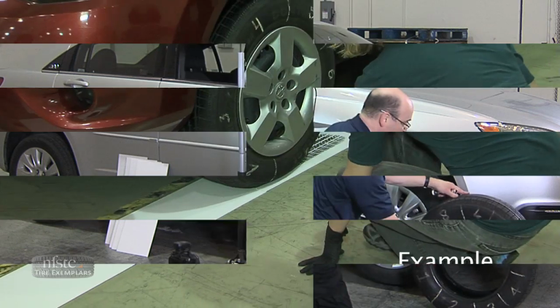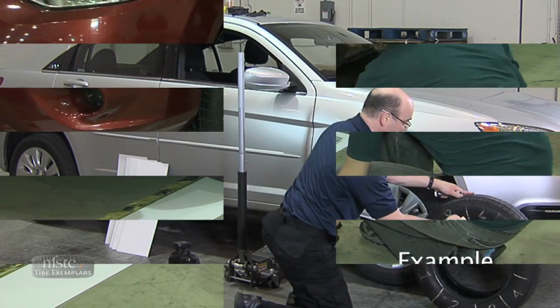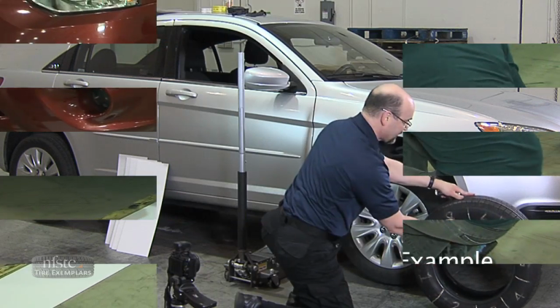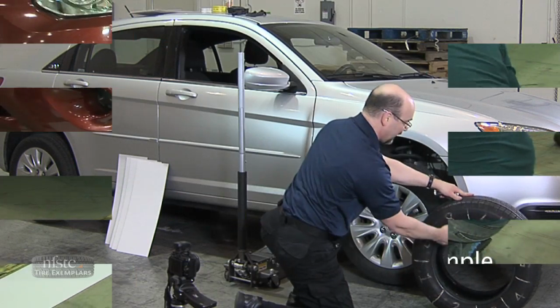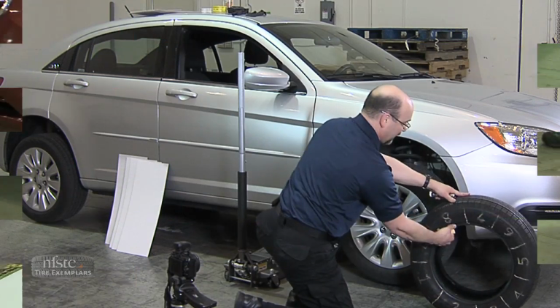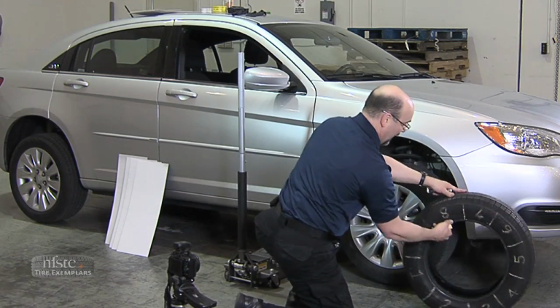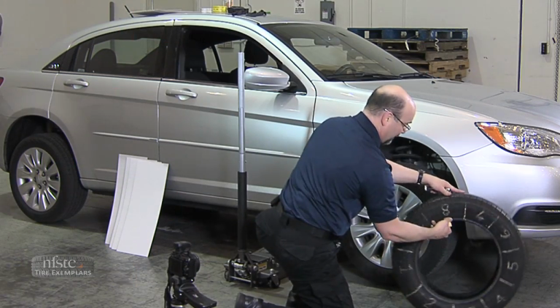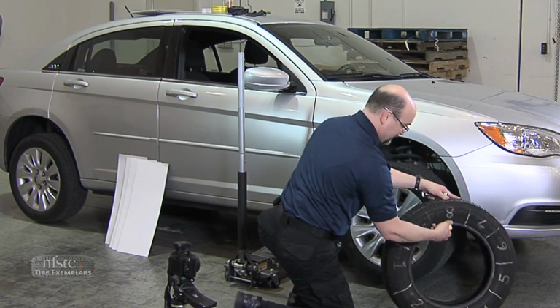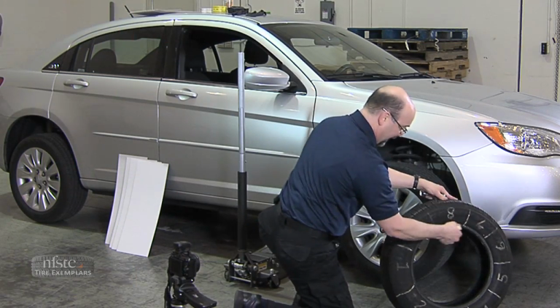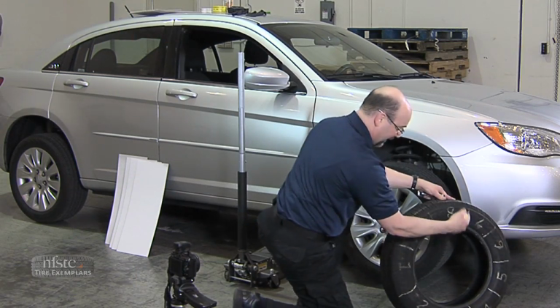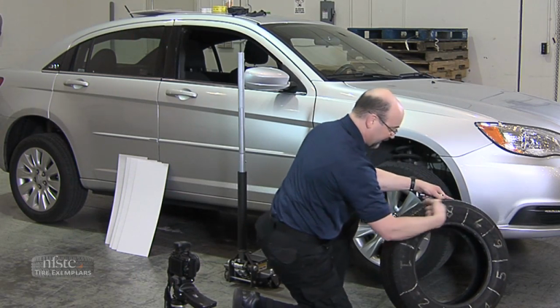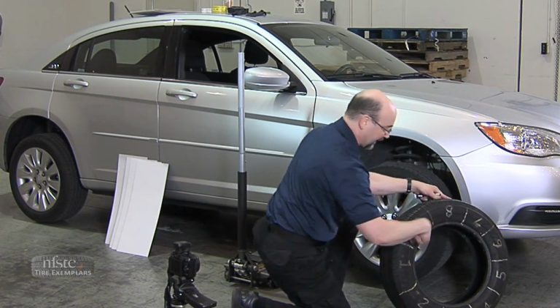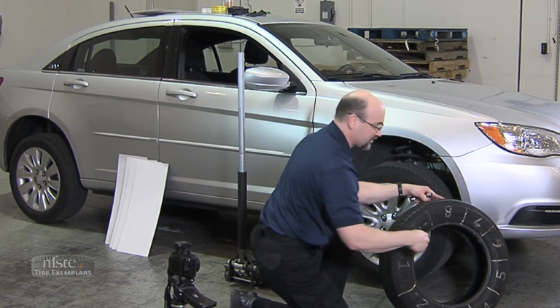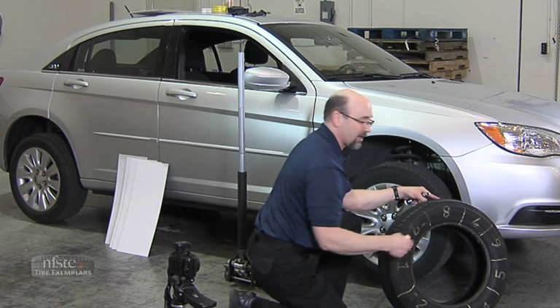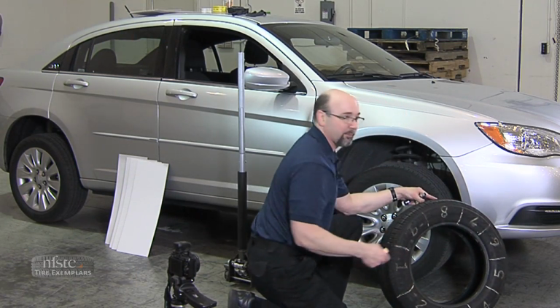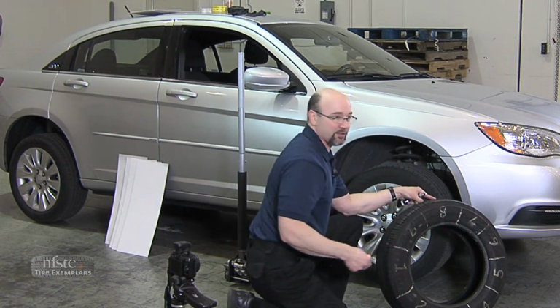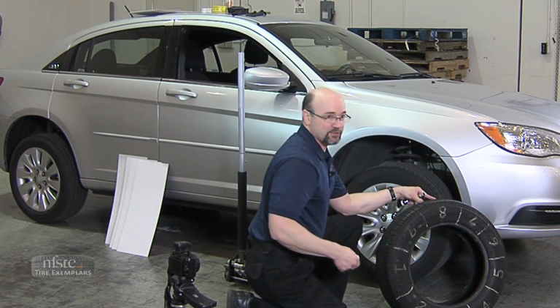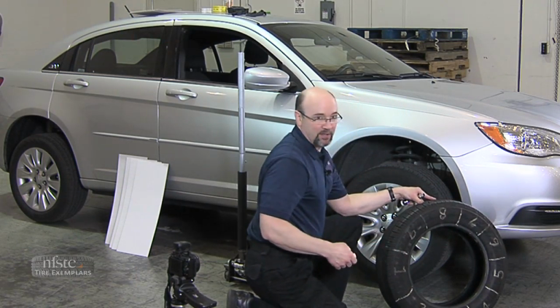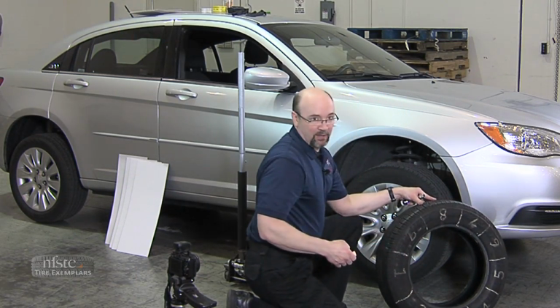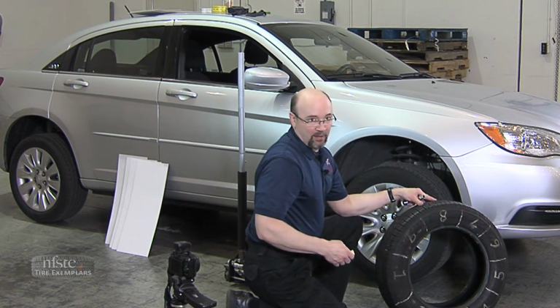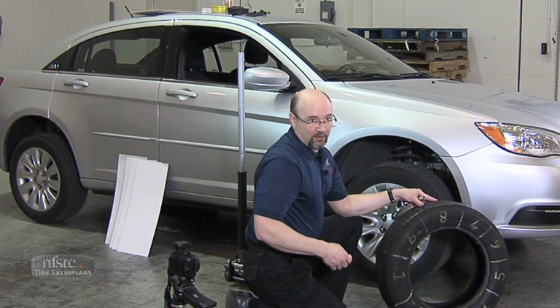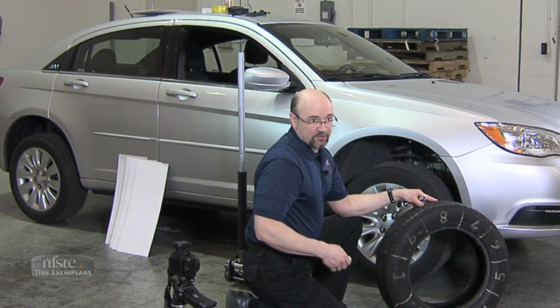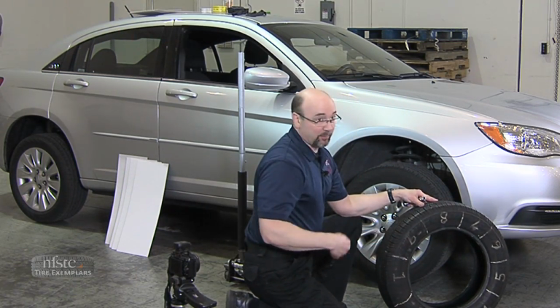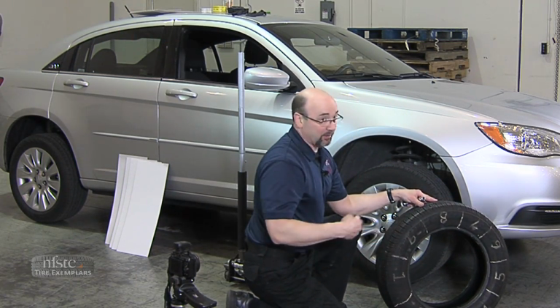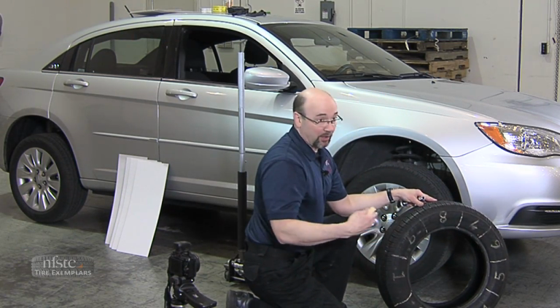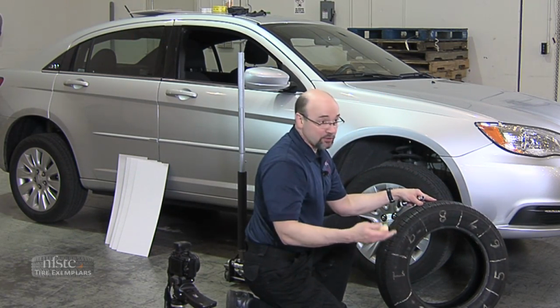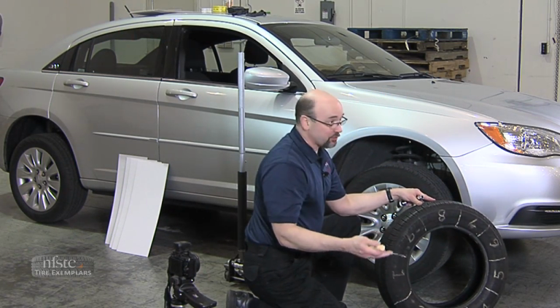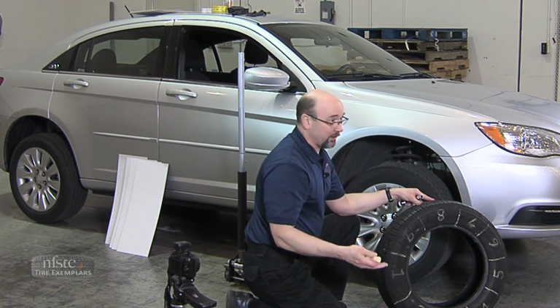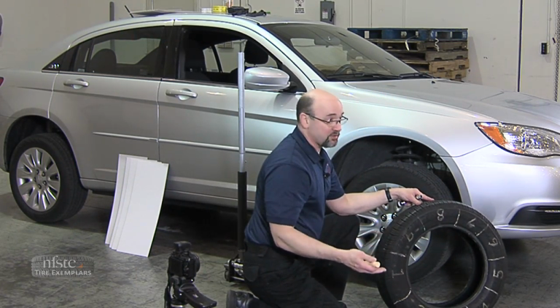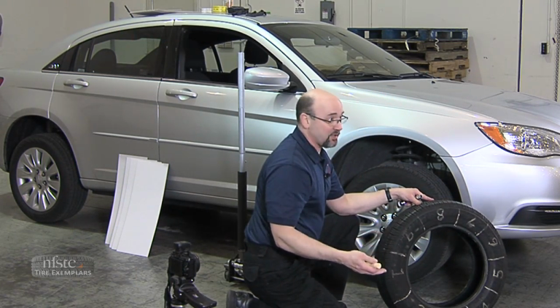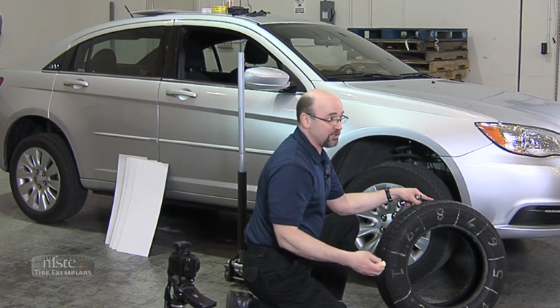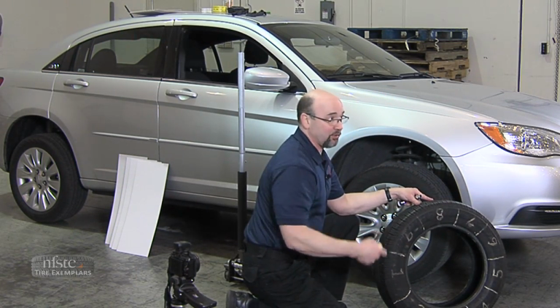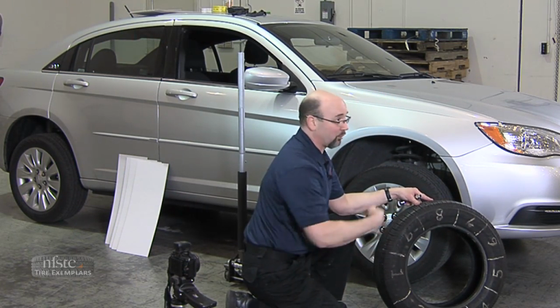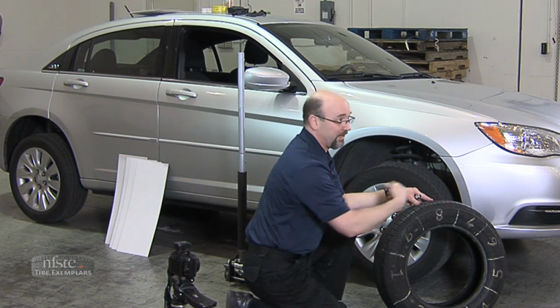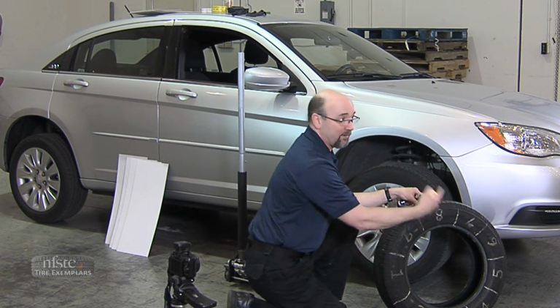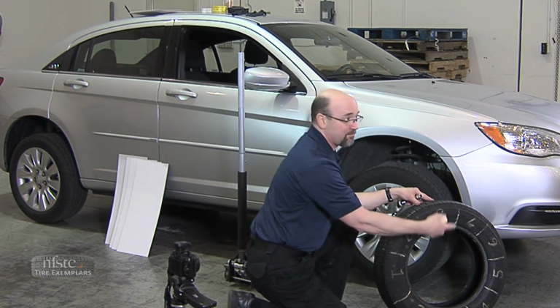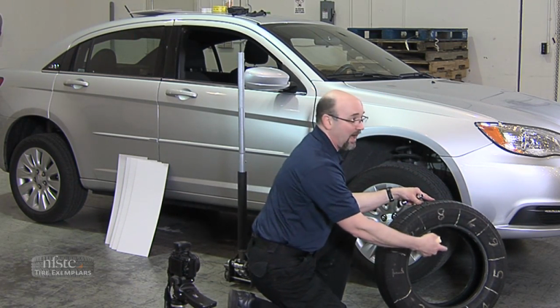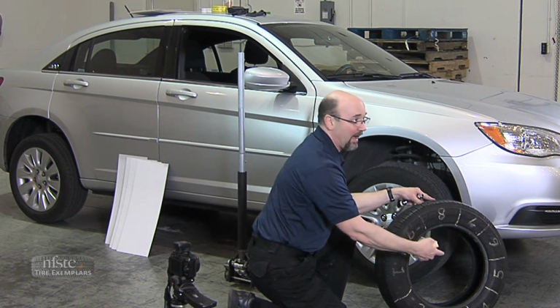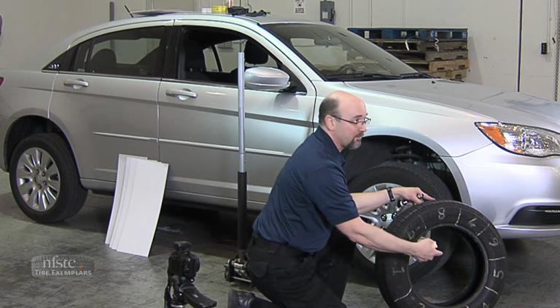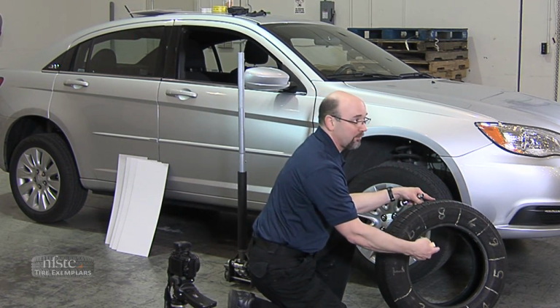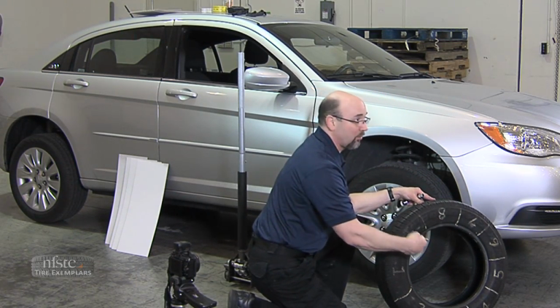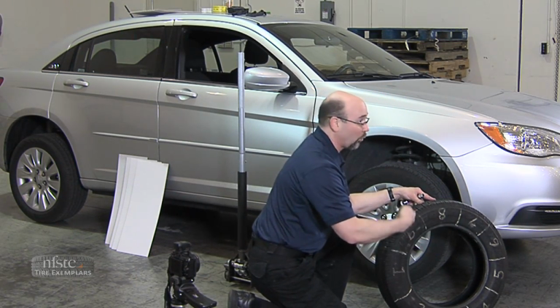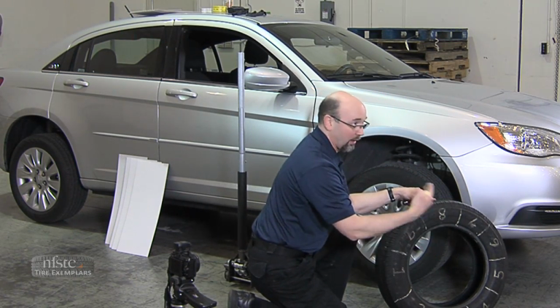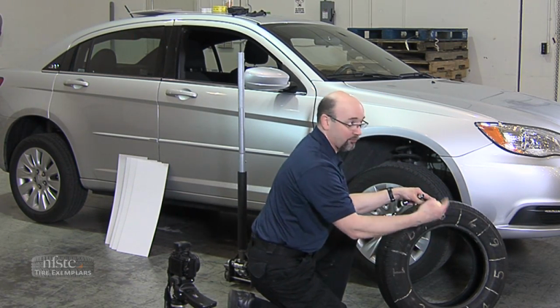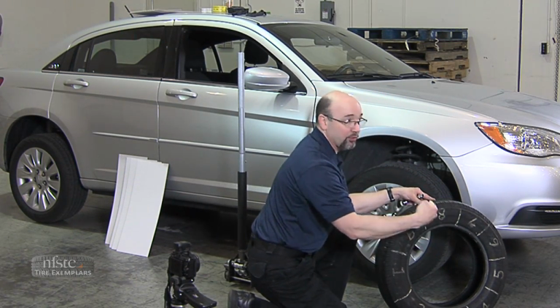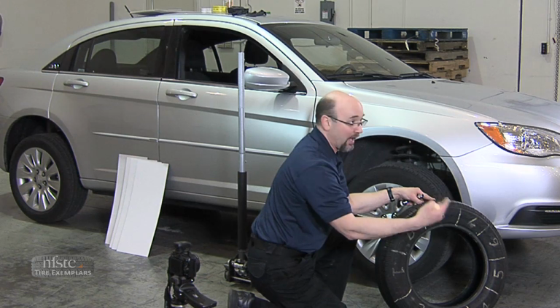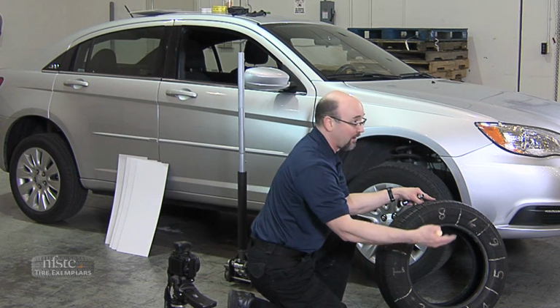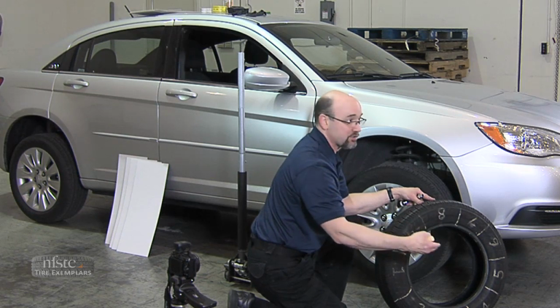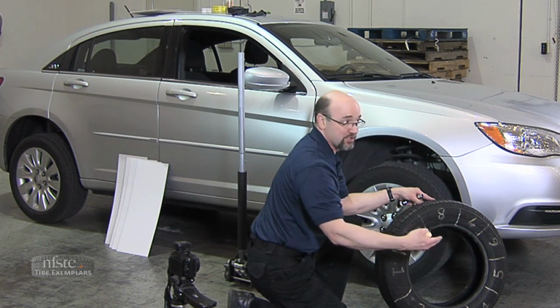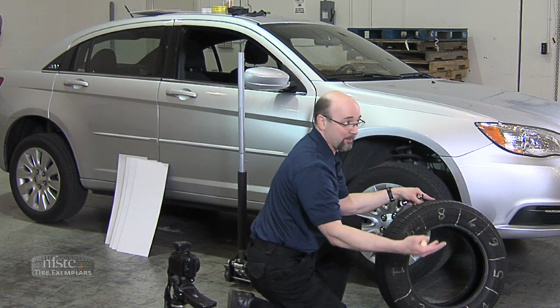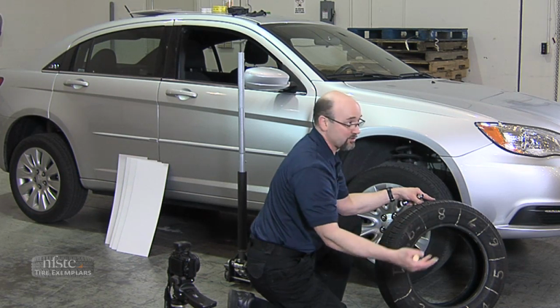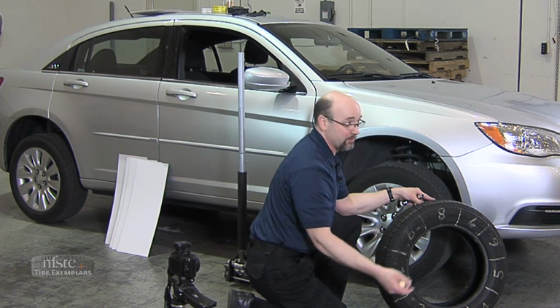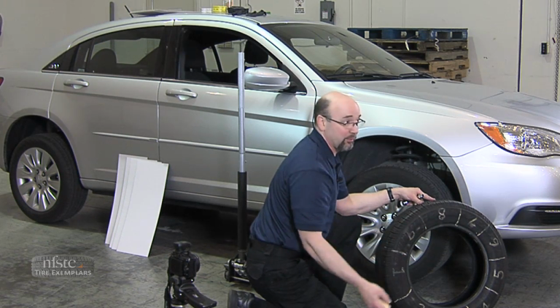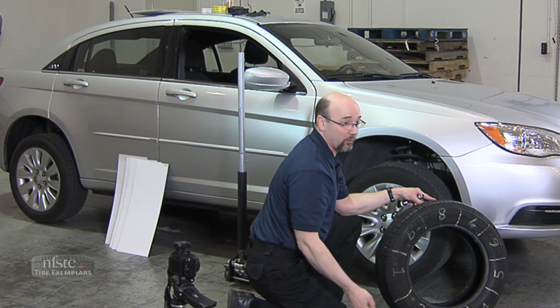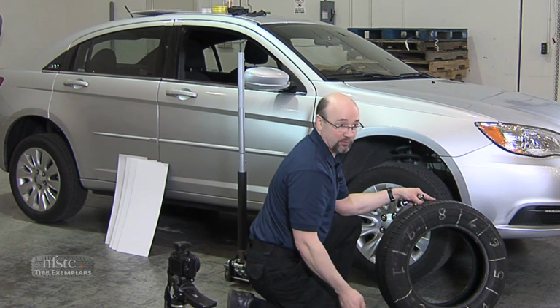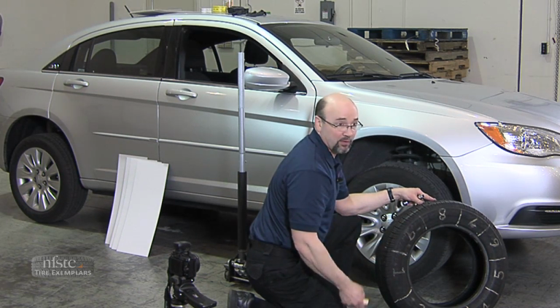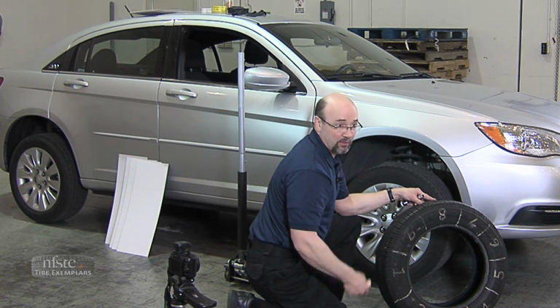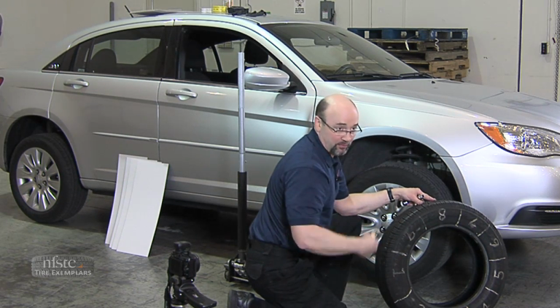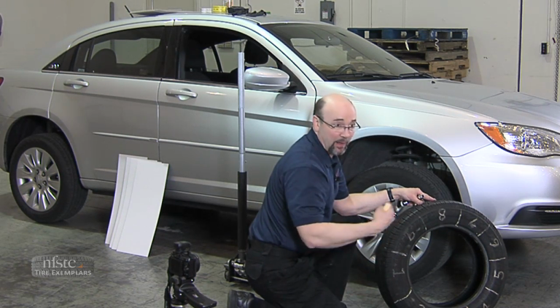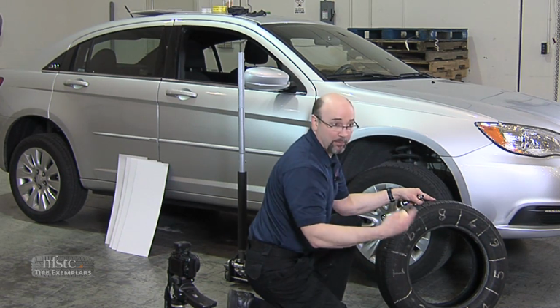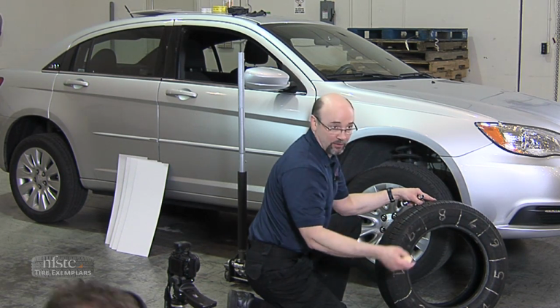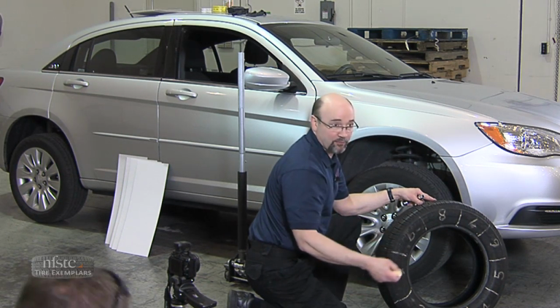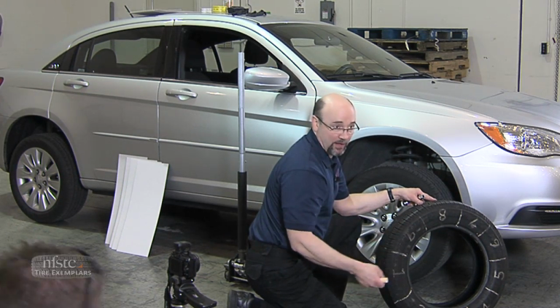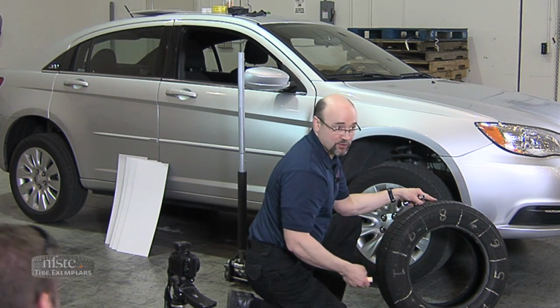This tire happens to have nine segments. Some of the larger tires I've seen only have five. Whatever you have just happens to be what that manufacturer uses.